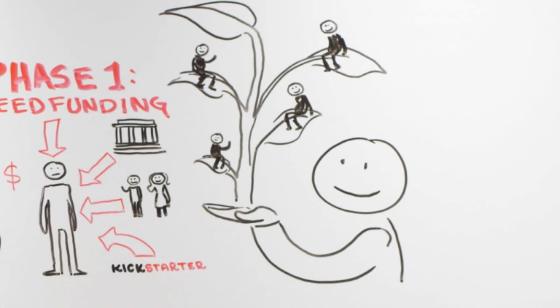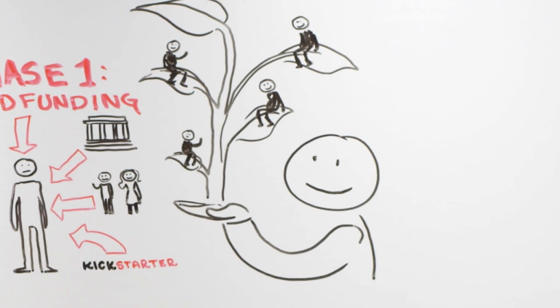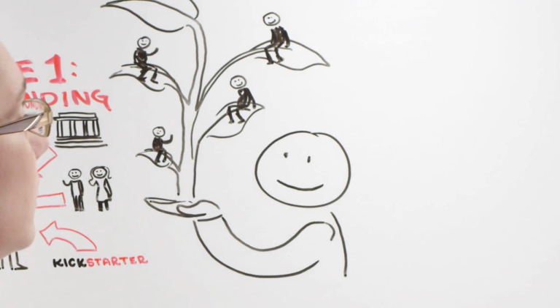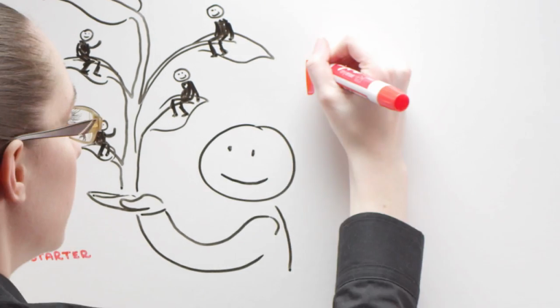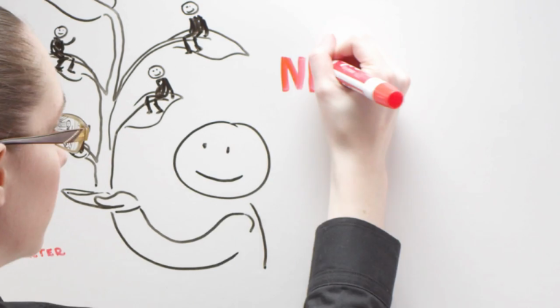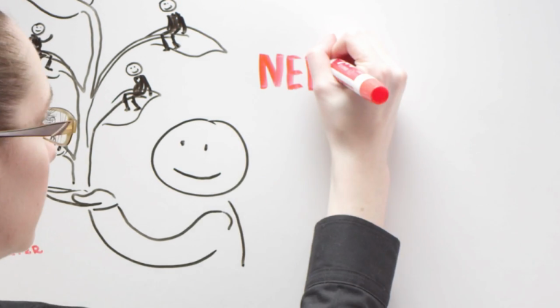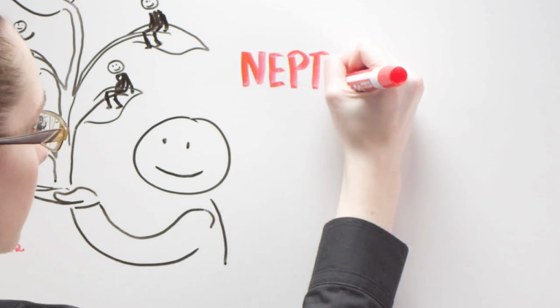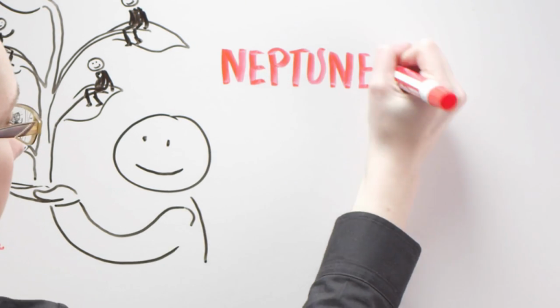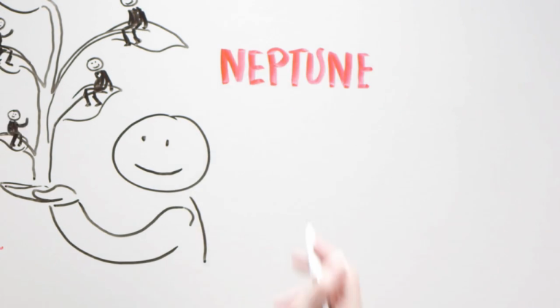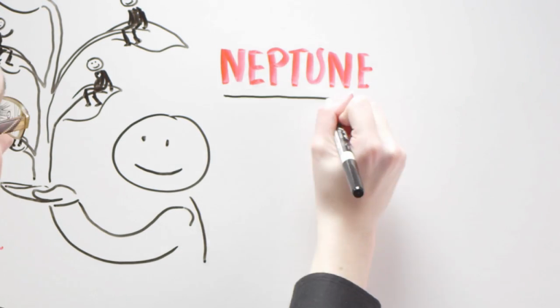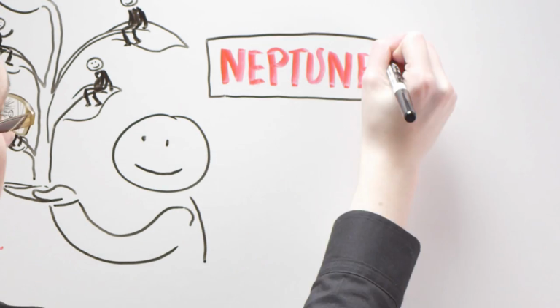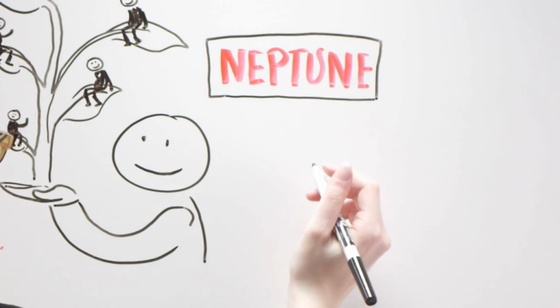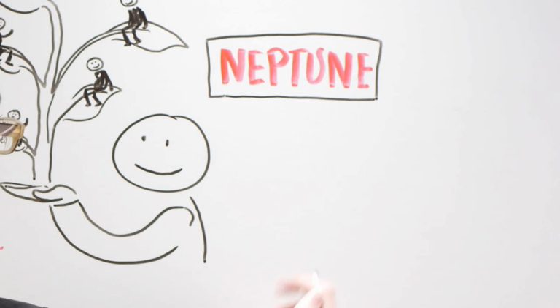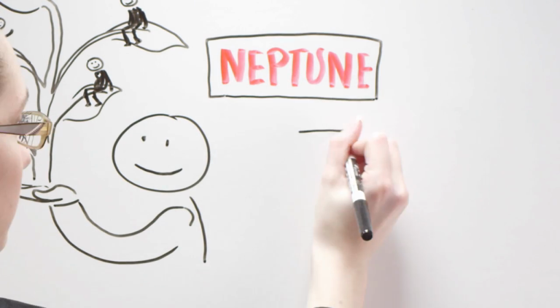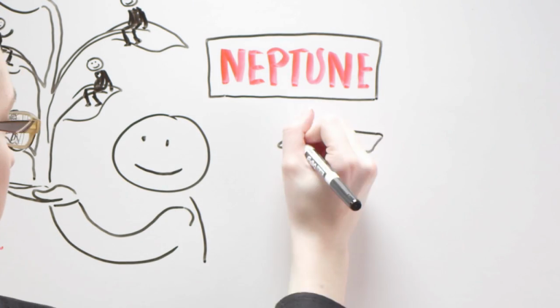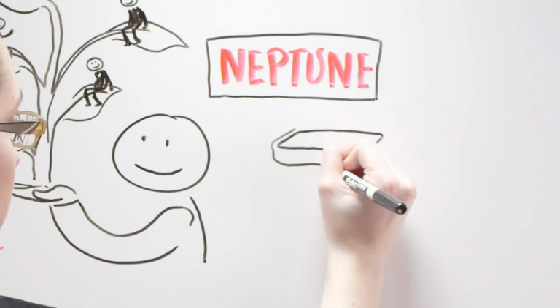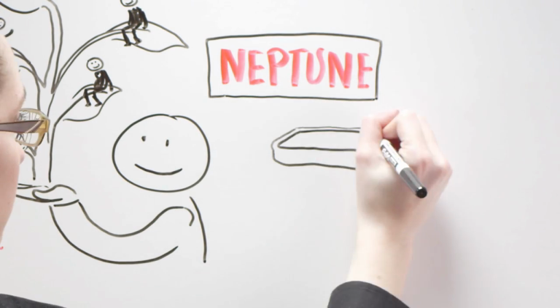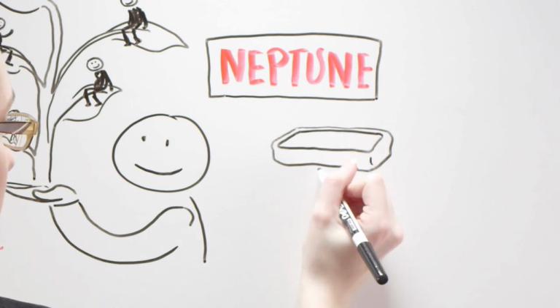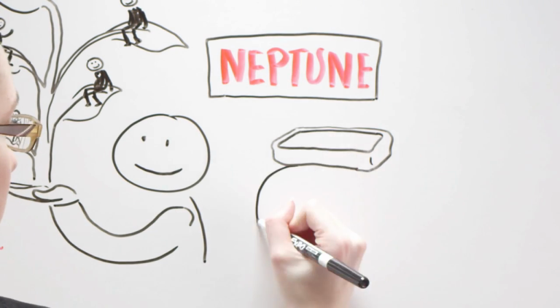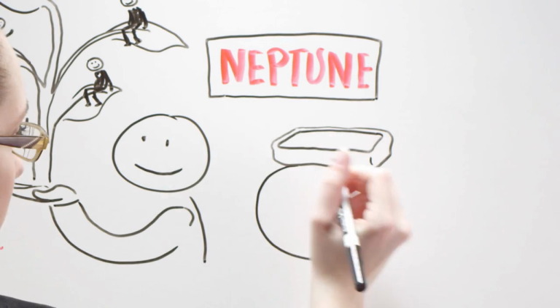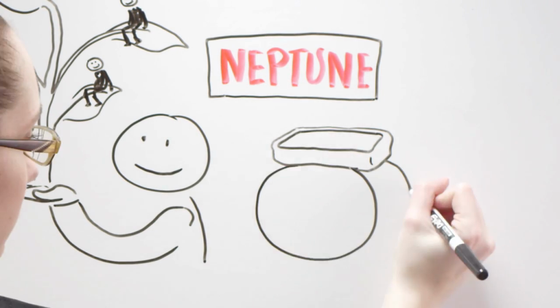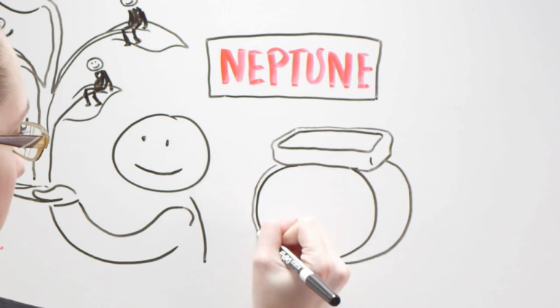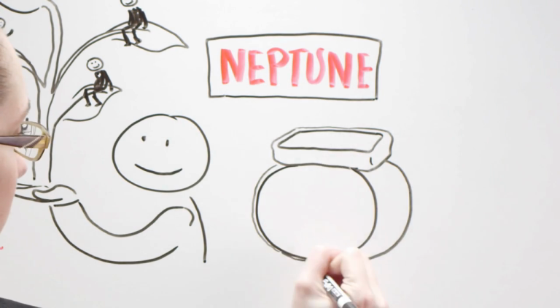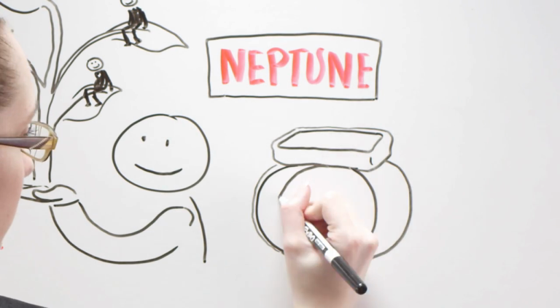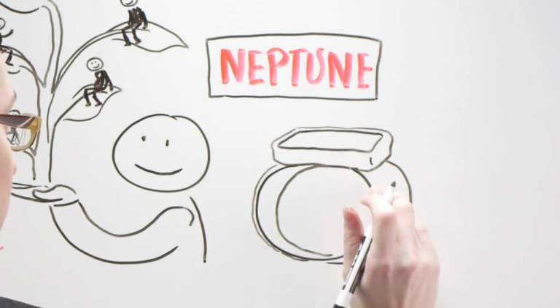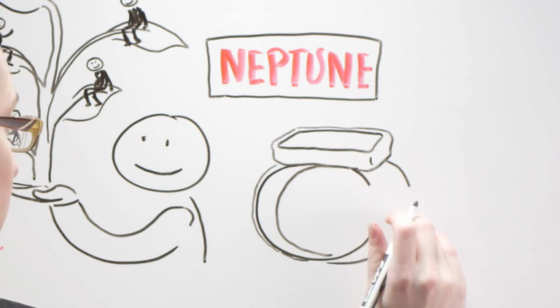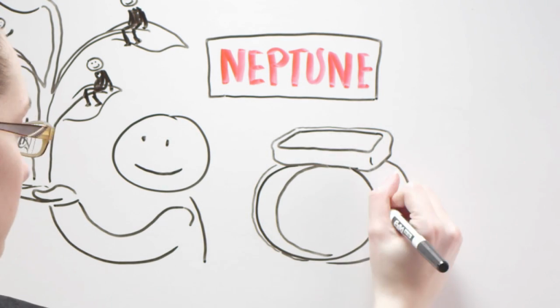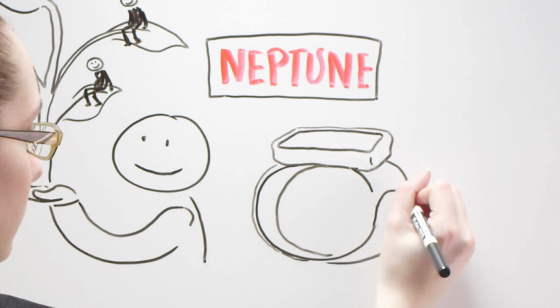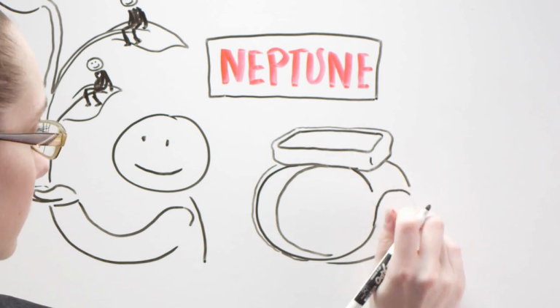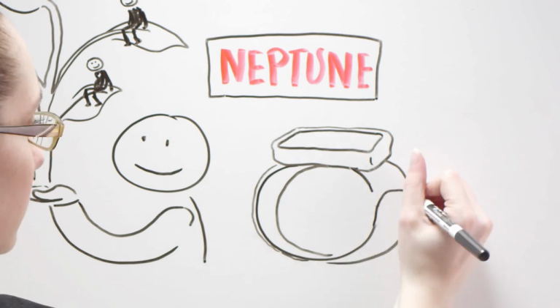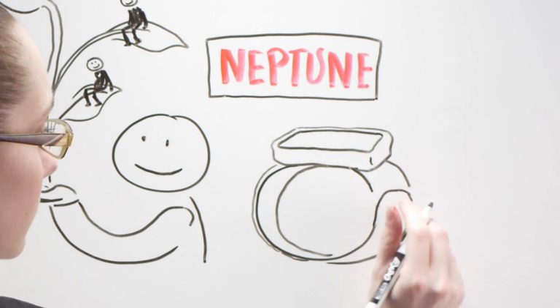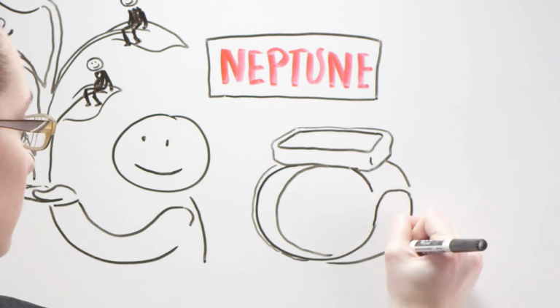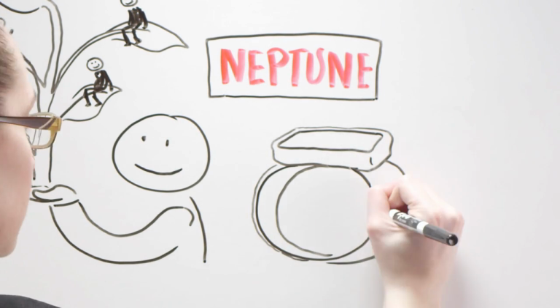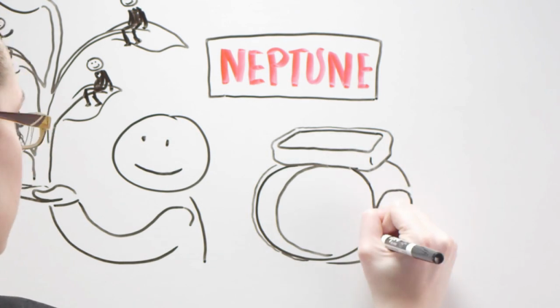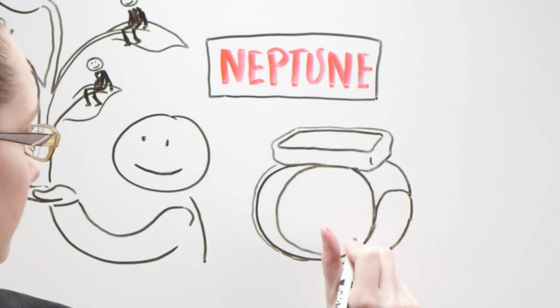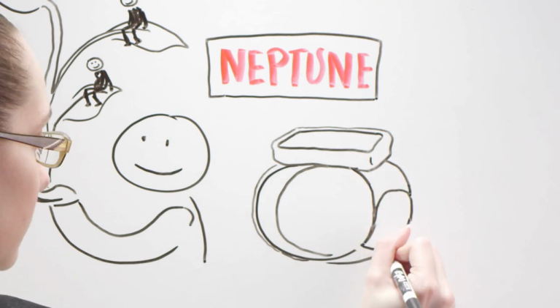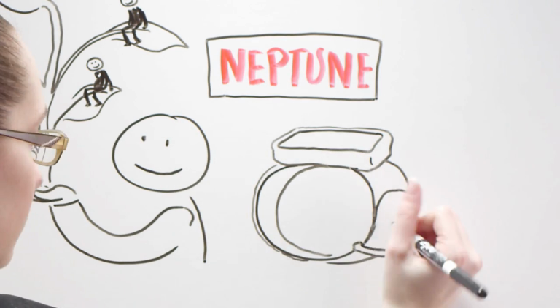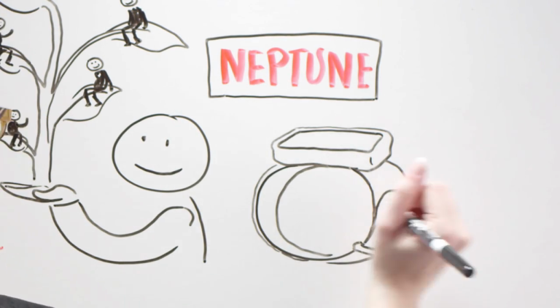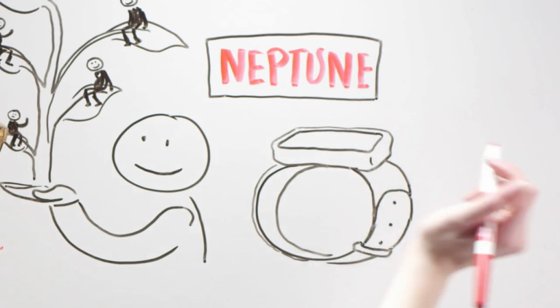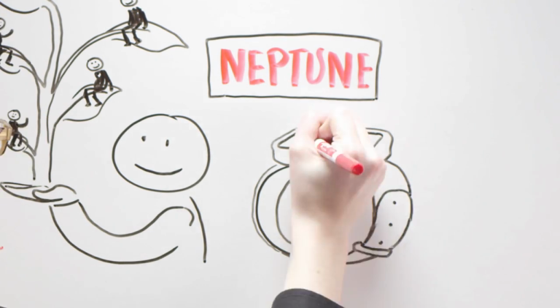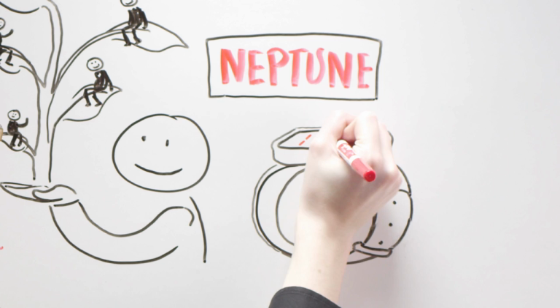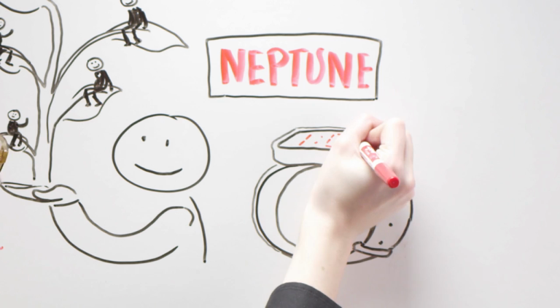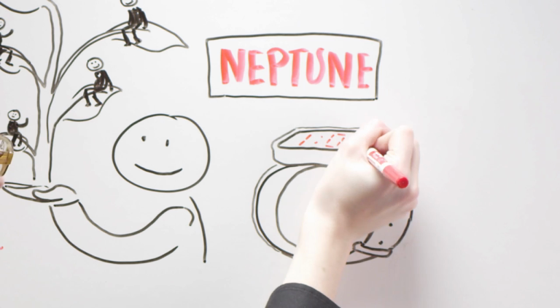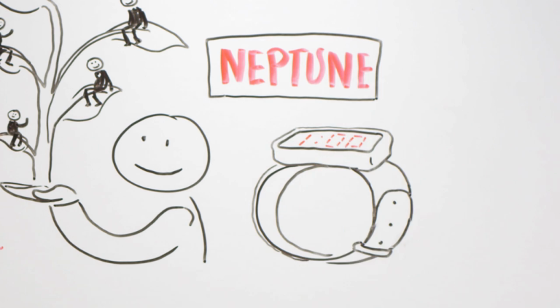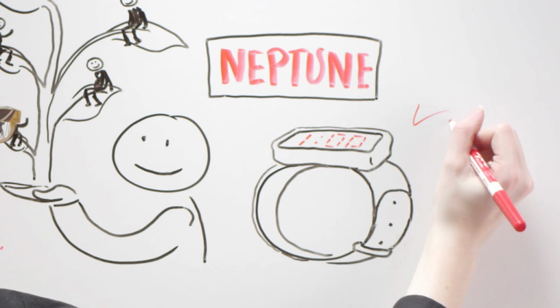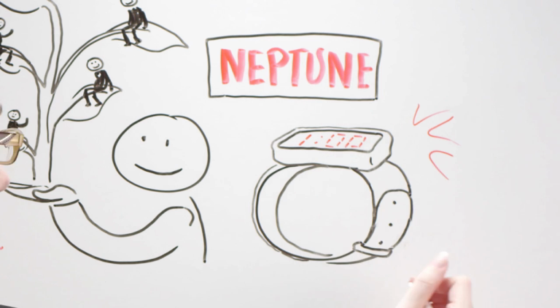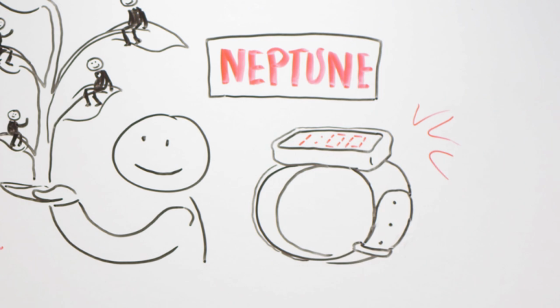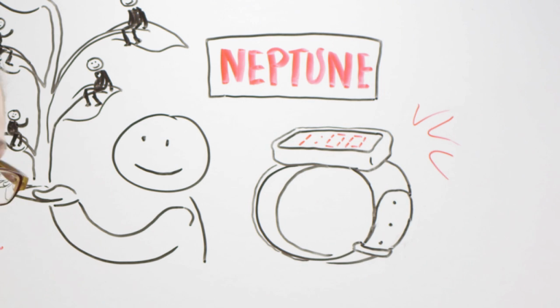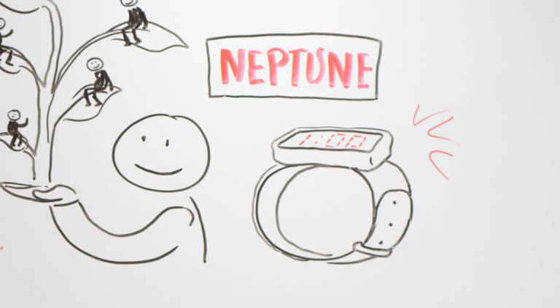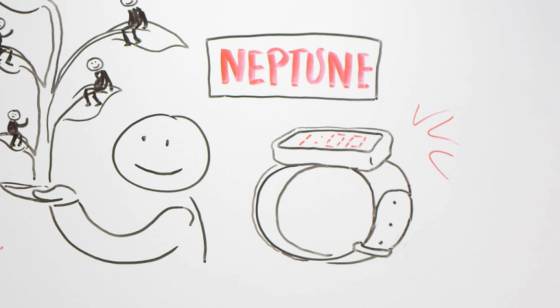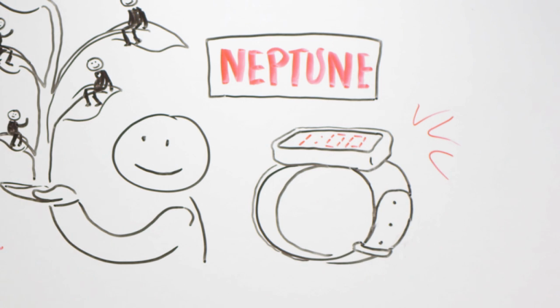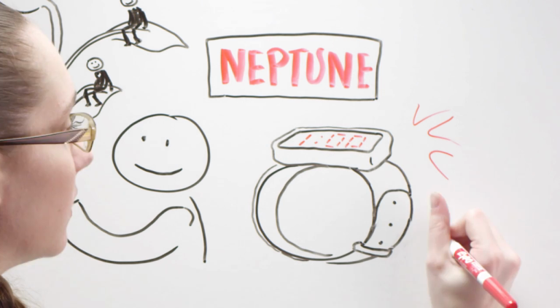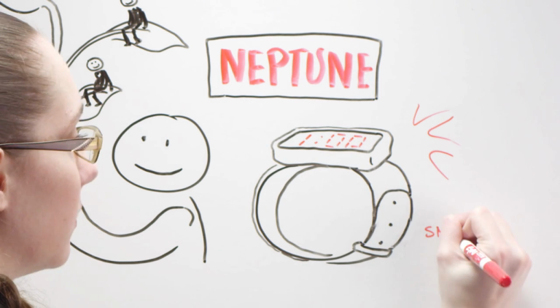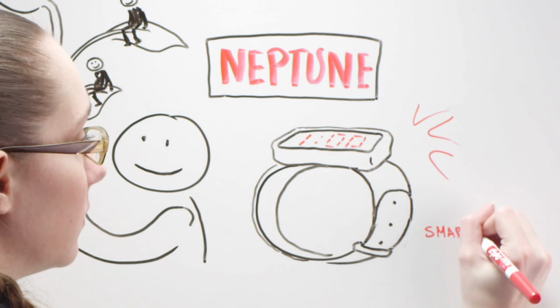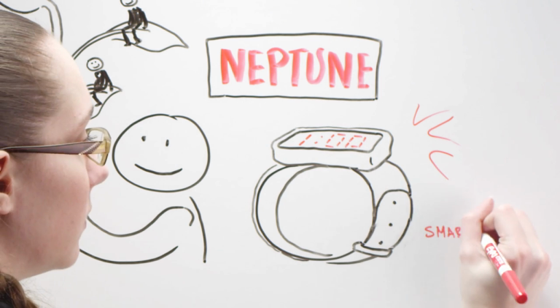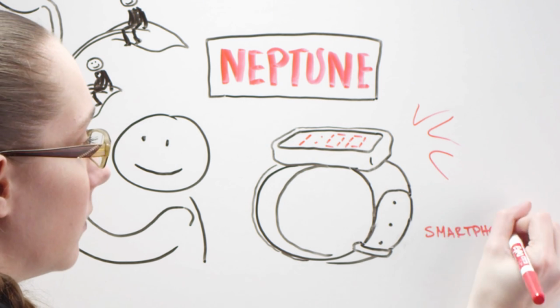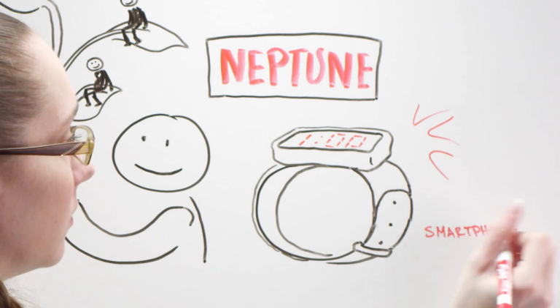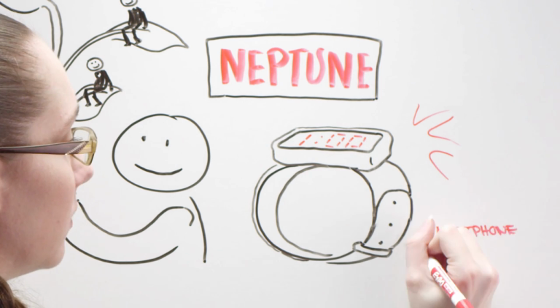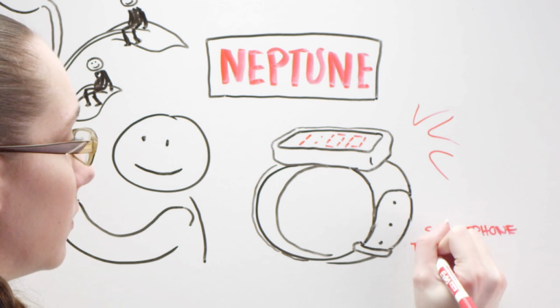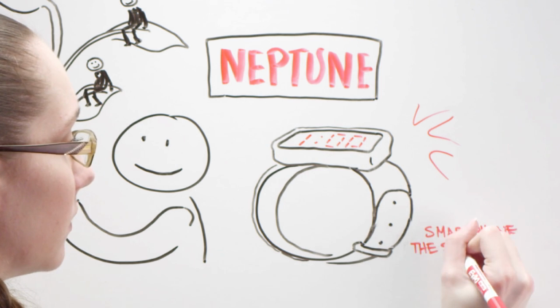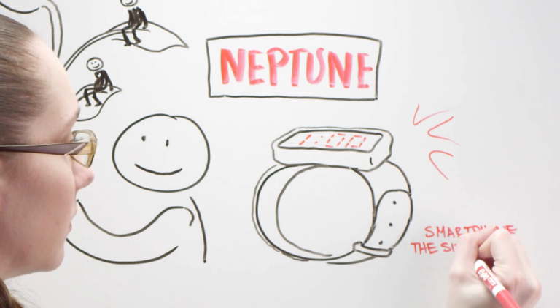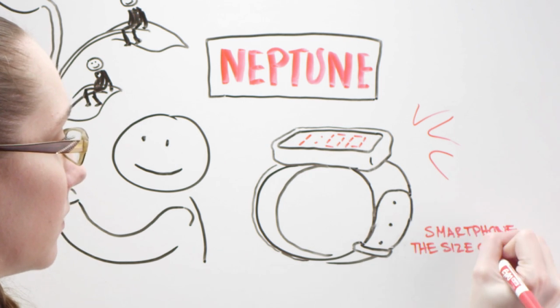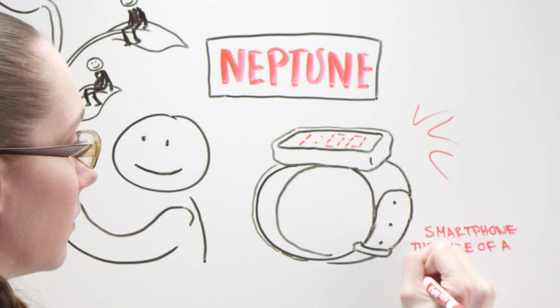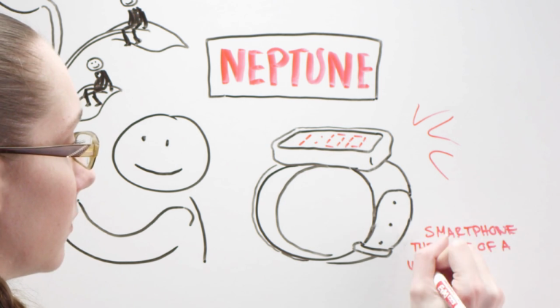Right now, a company called Neptune is raising seed money through Kickstarter, with plans to beat Apple to making a smartphone the size of a watch.